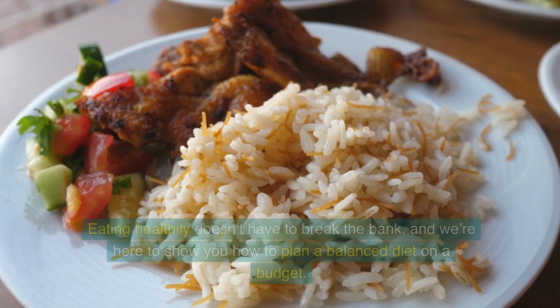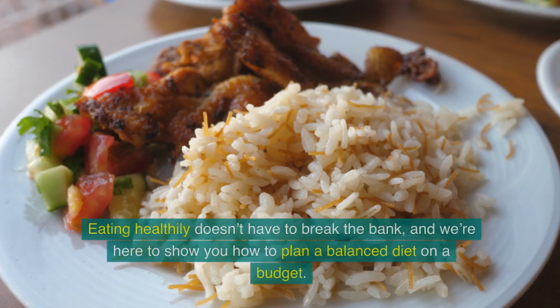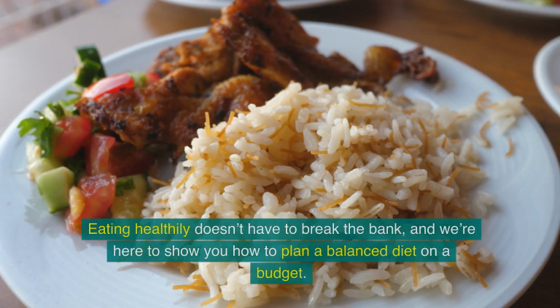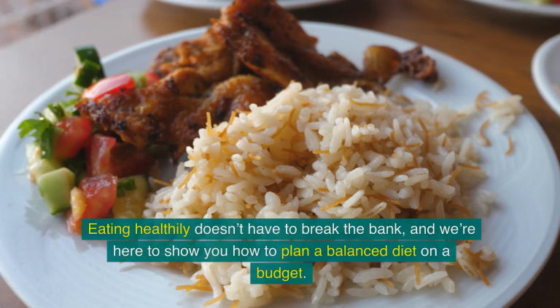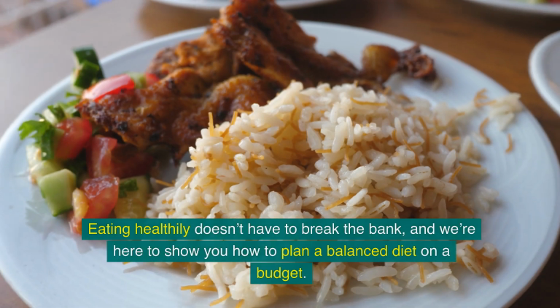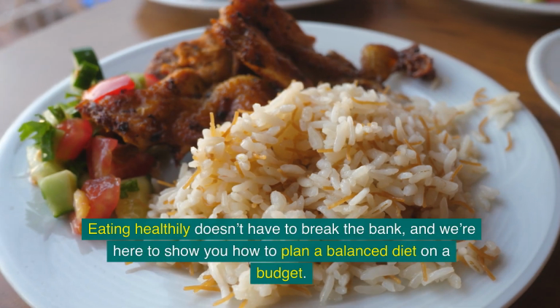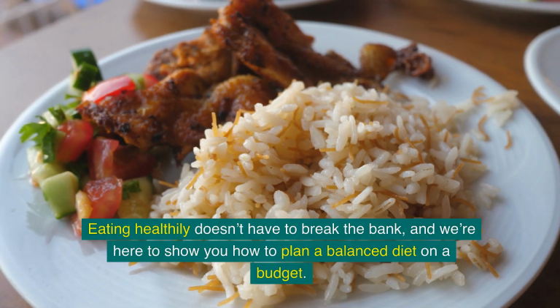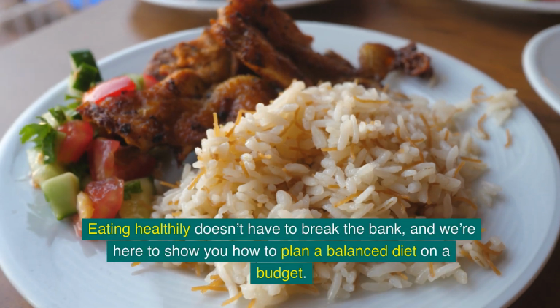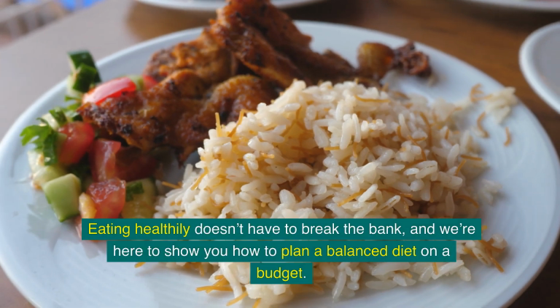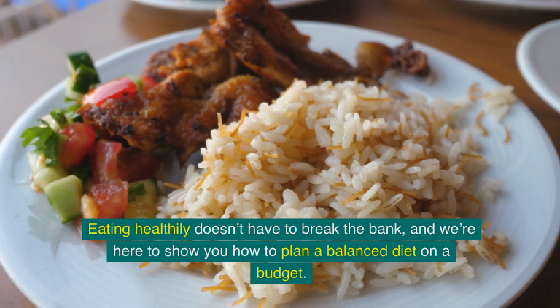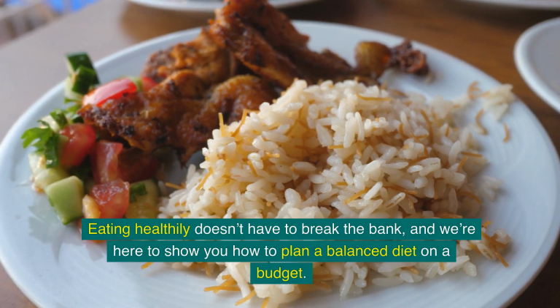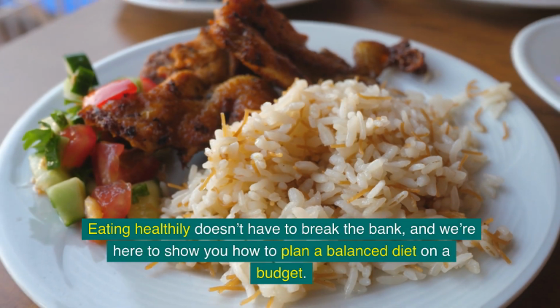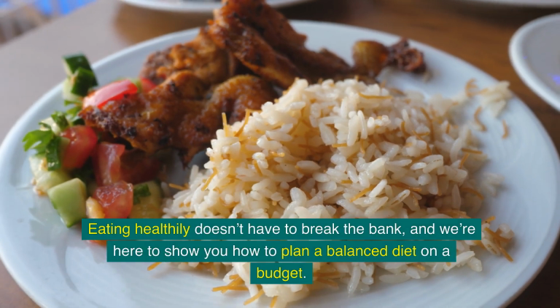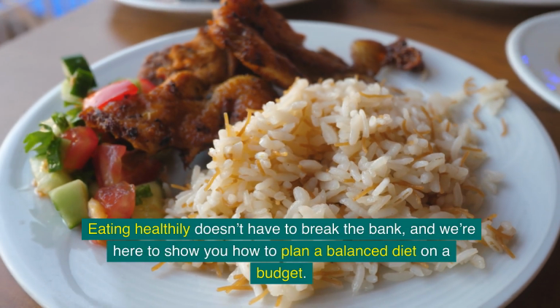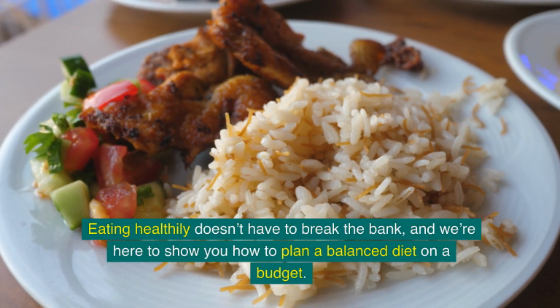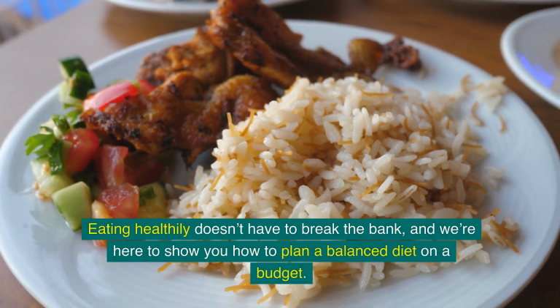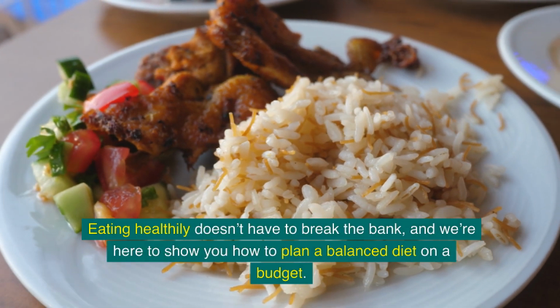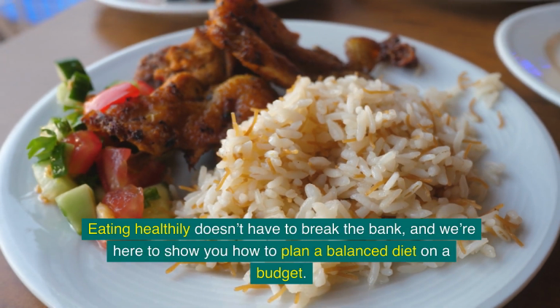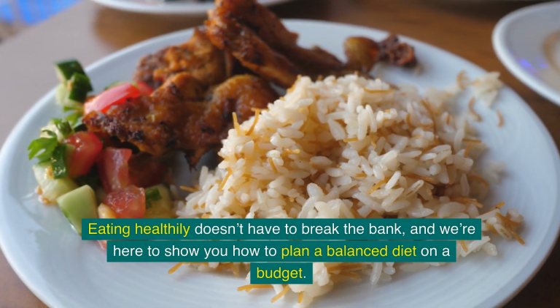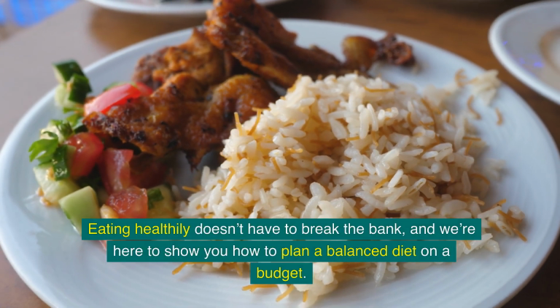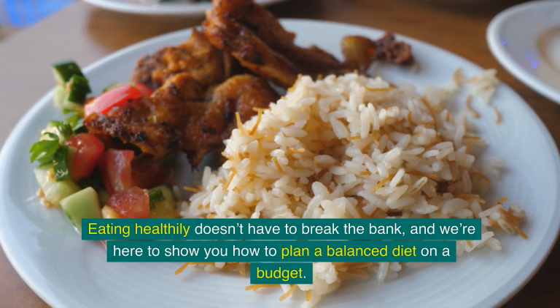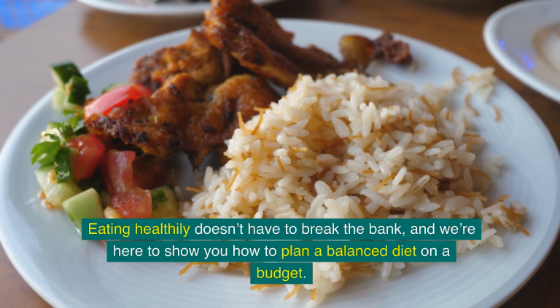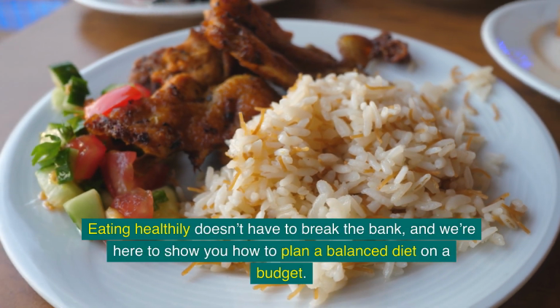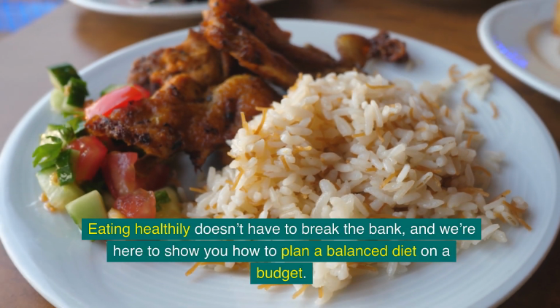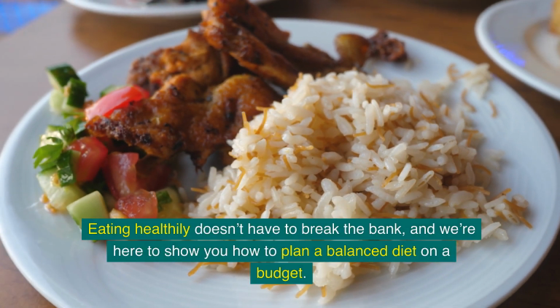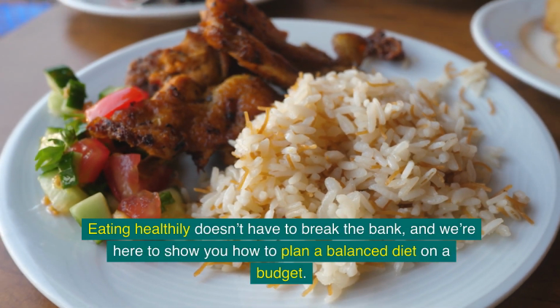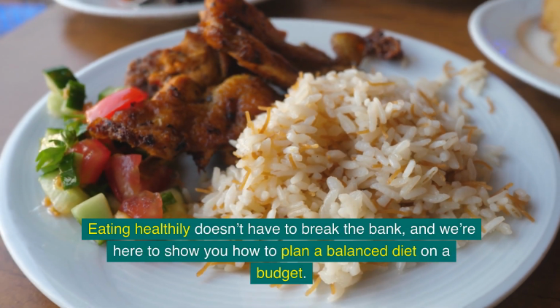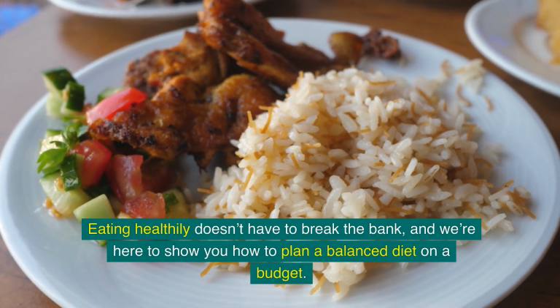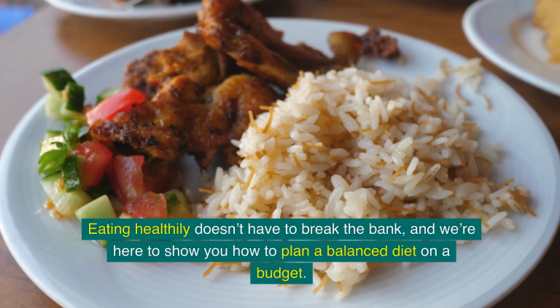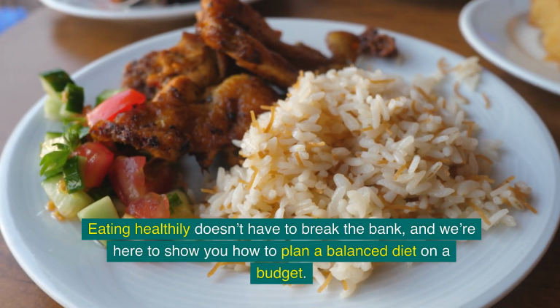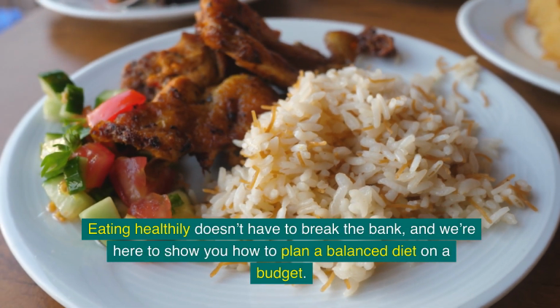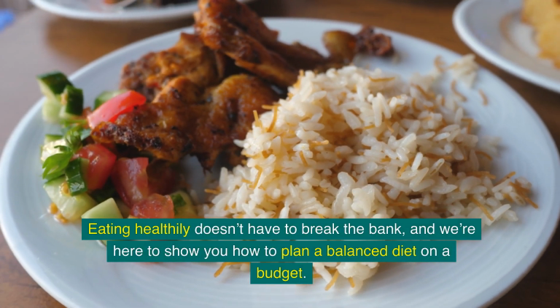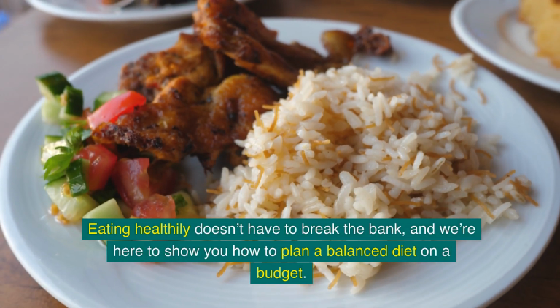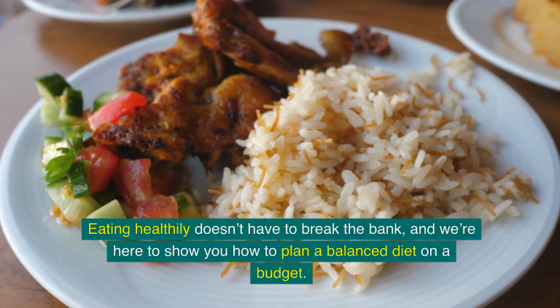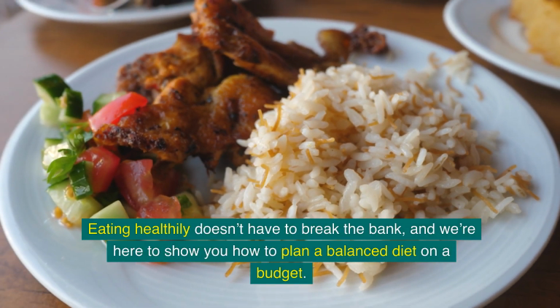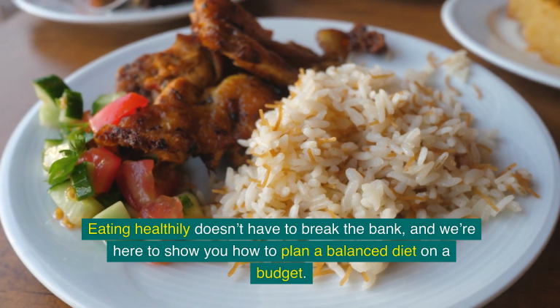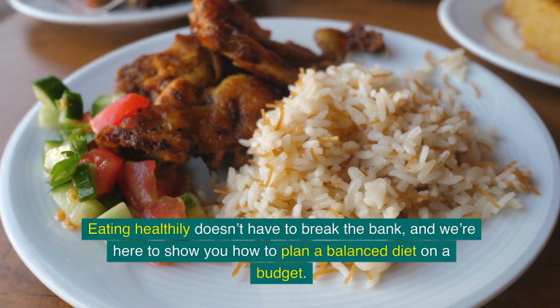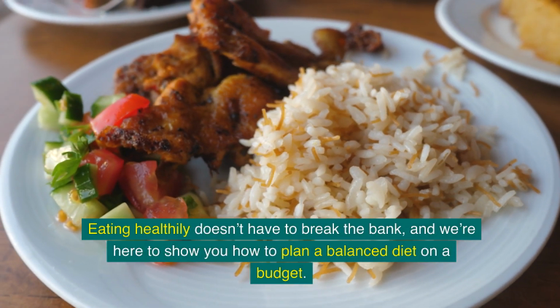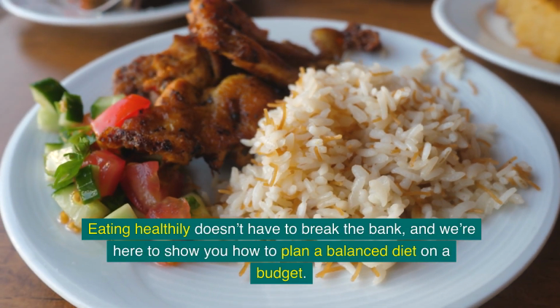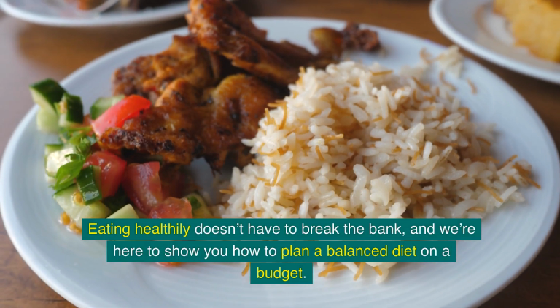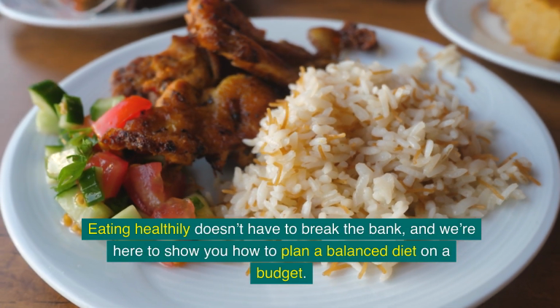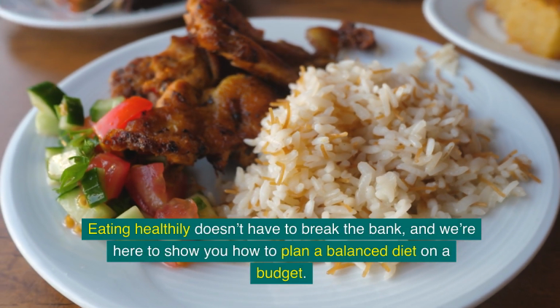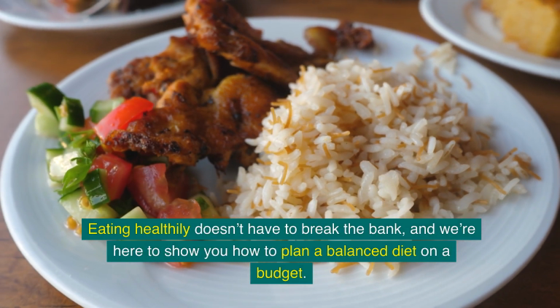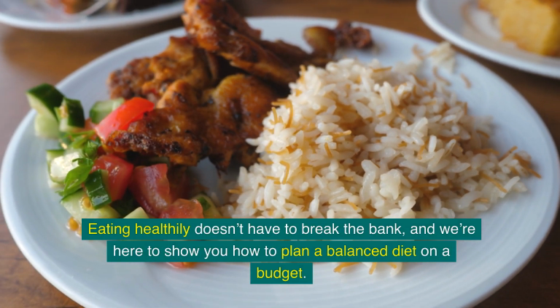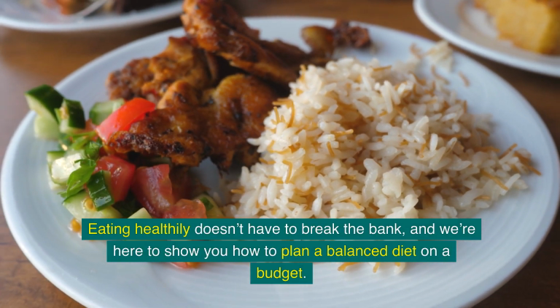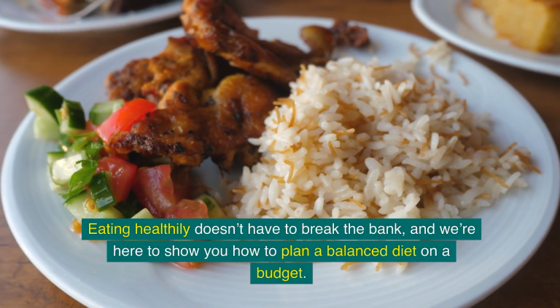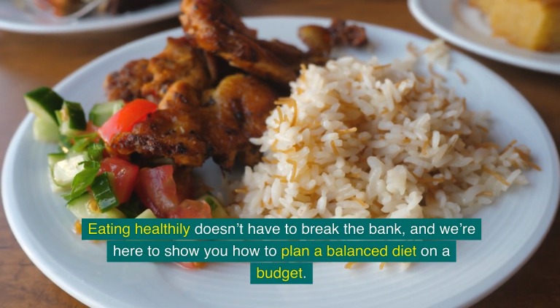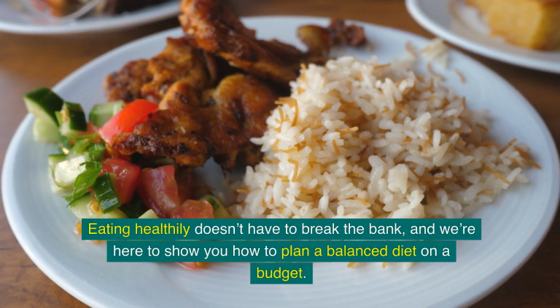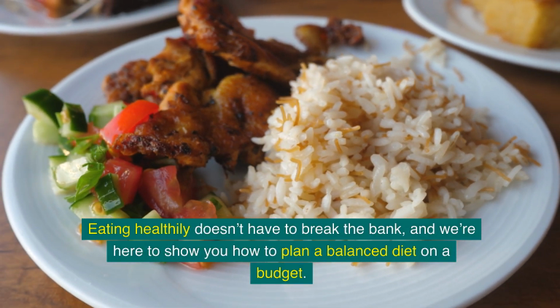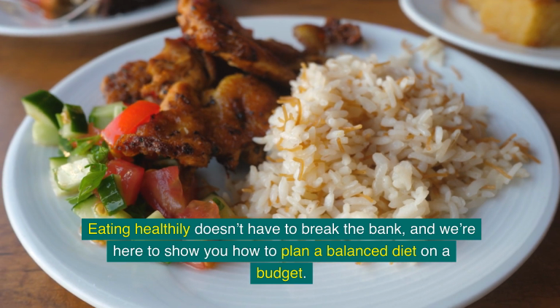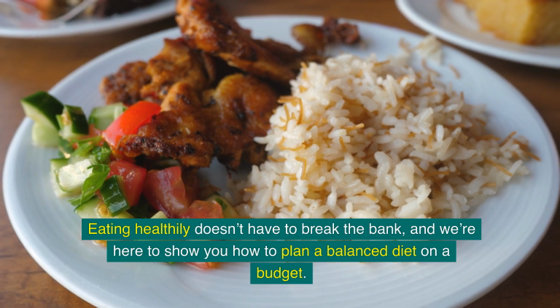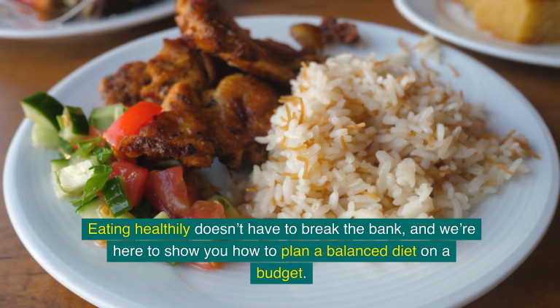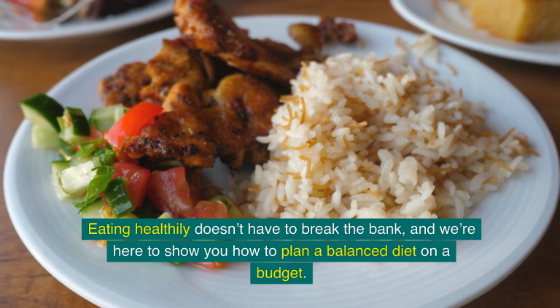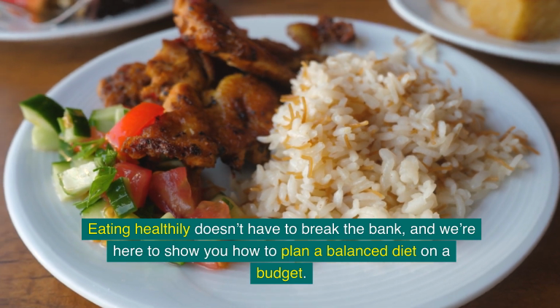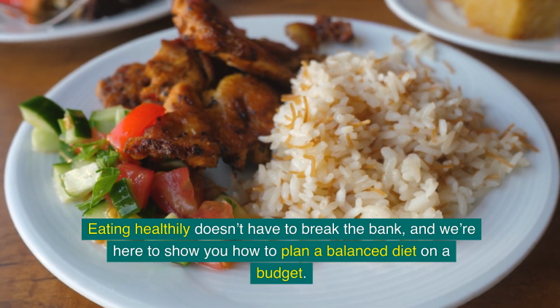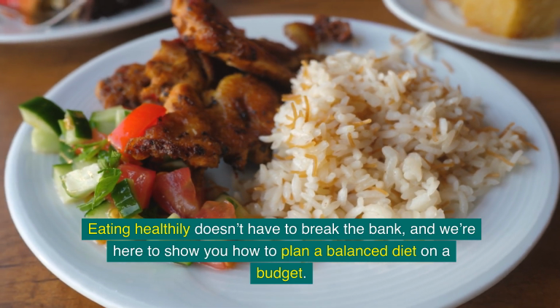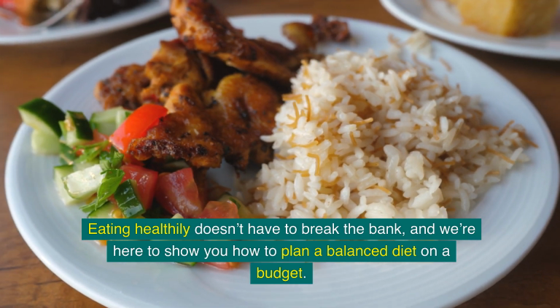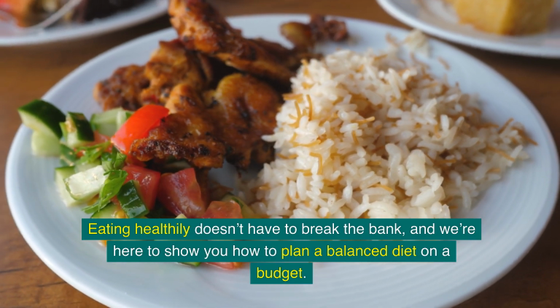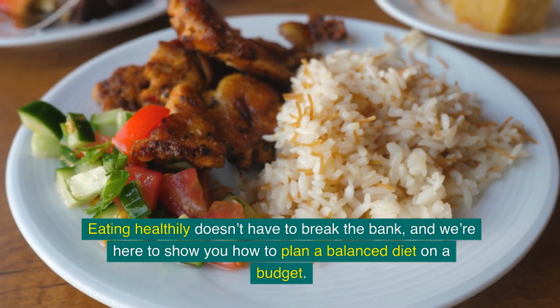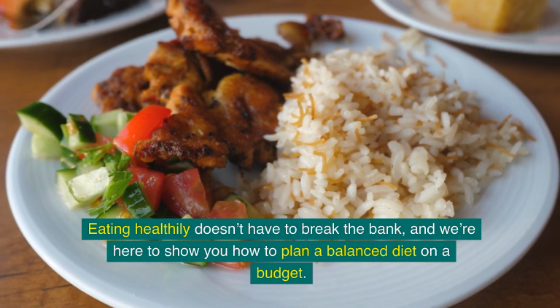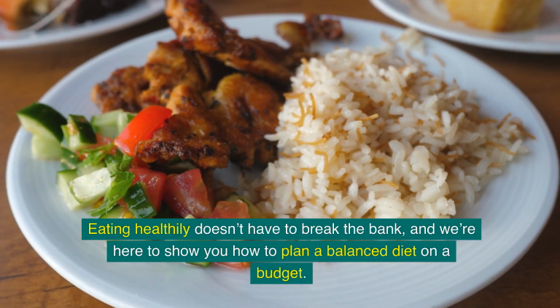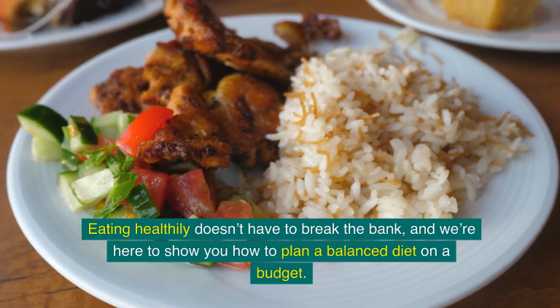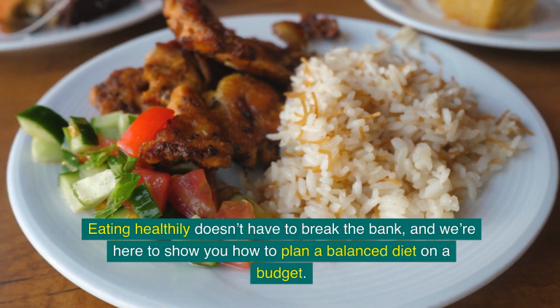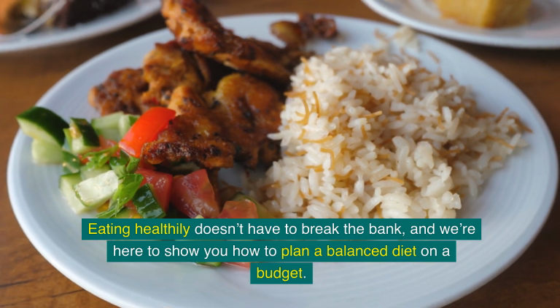Eating healthily doesn't have to break the bank, and we're here to show you how to plan a balanced diet on a budget.